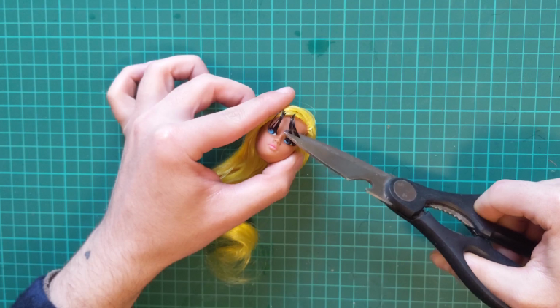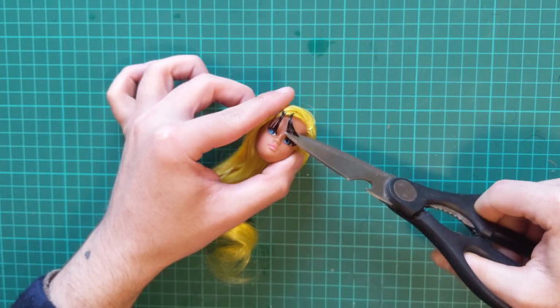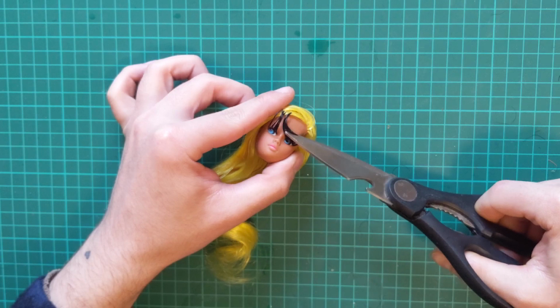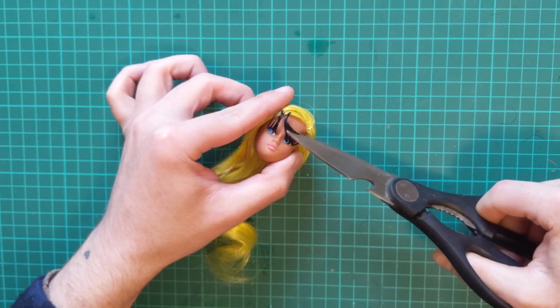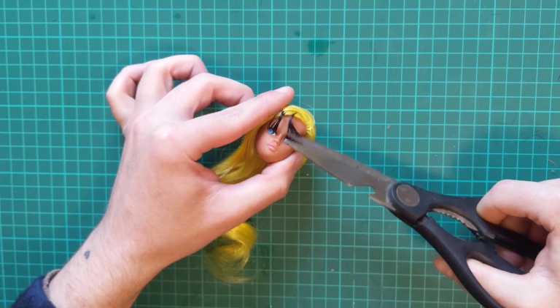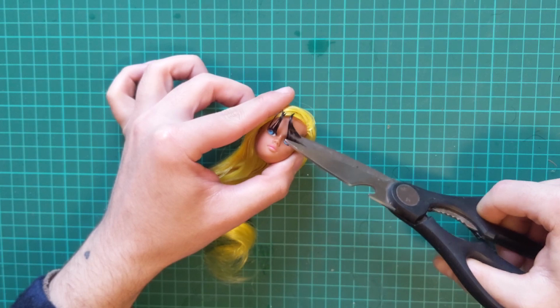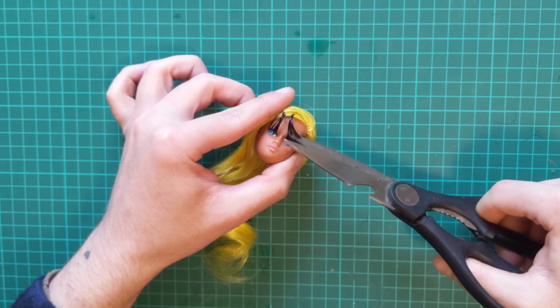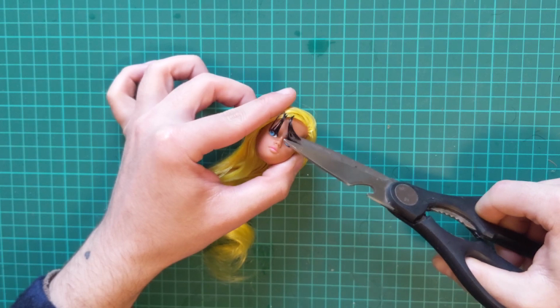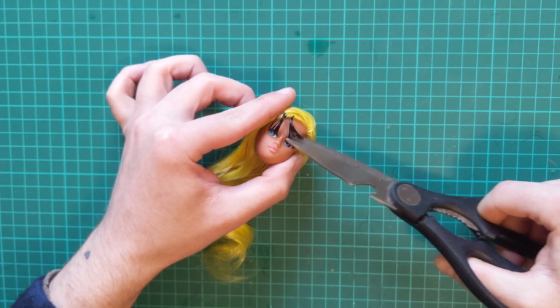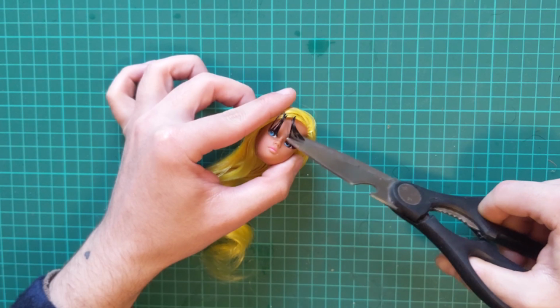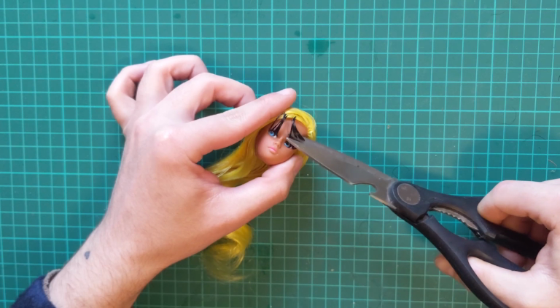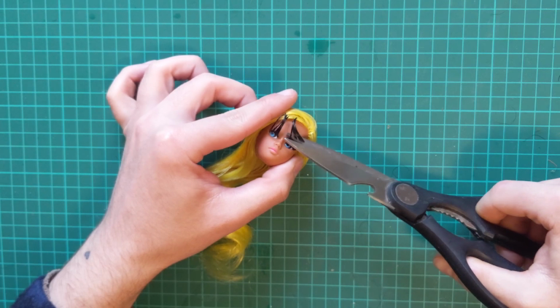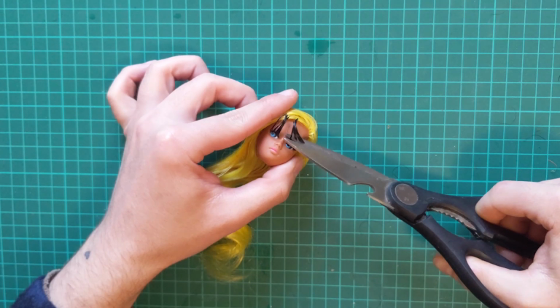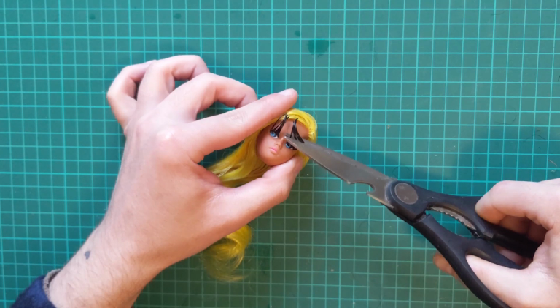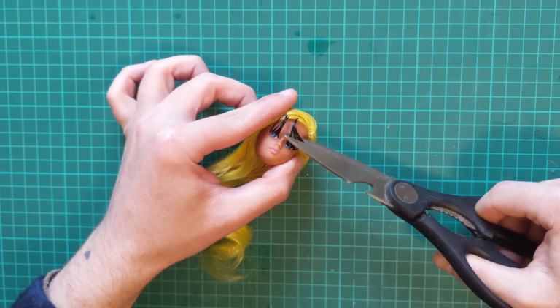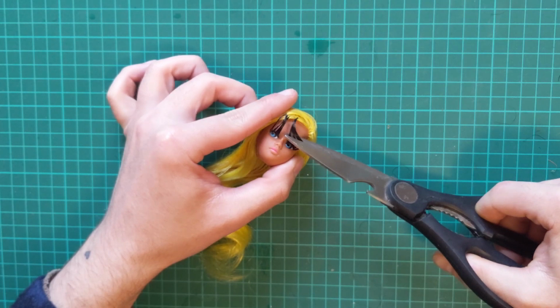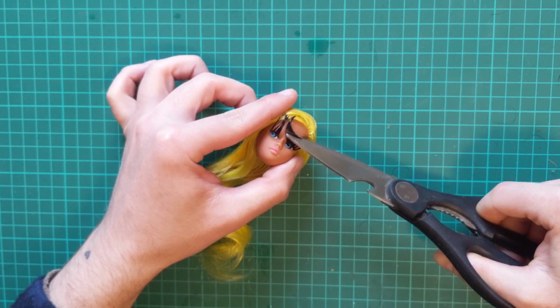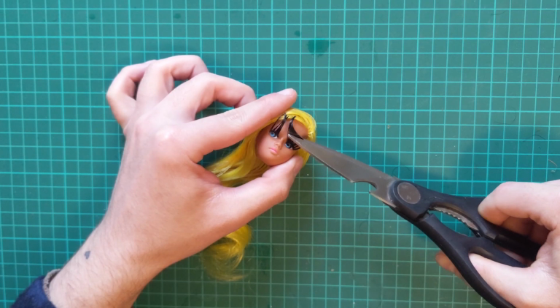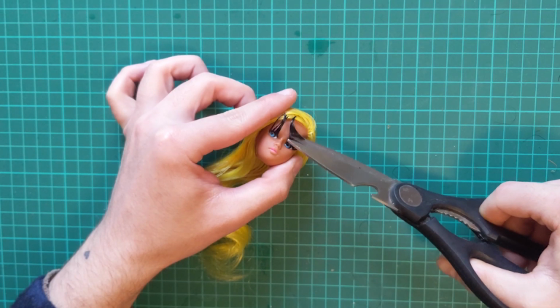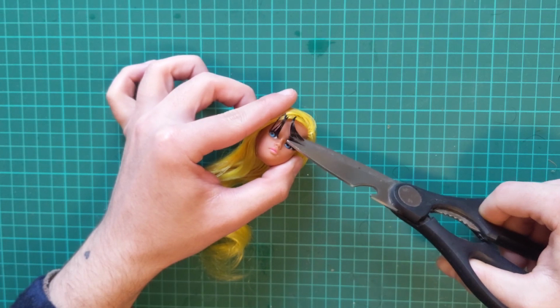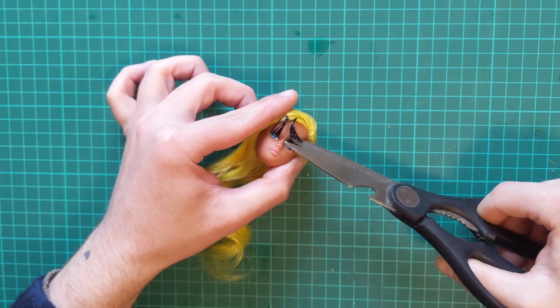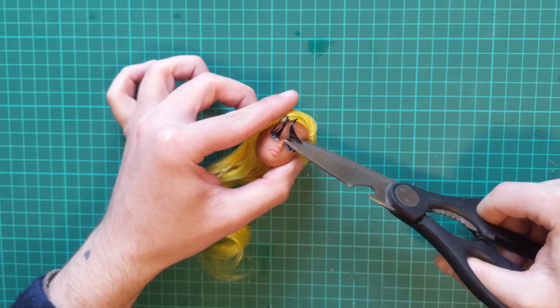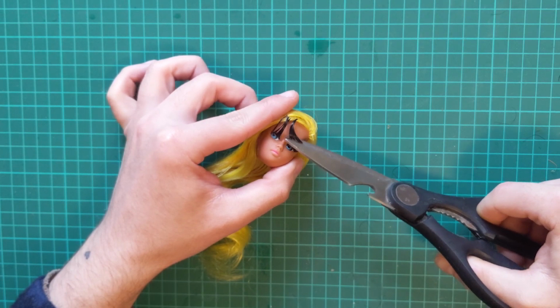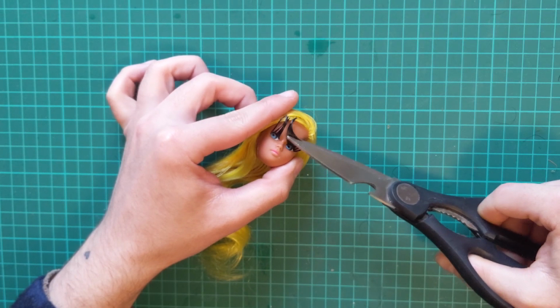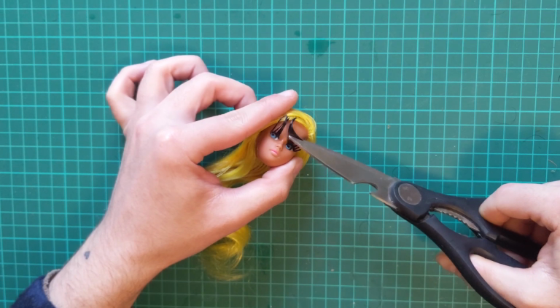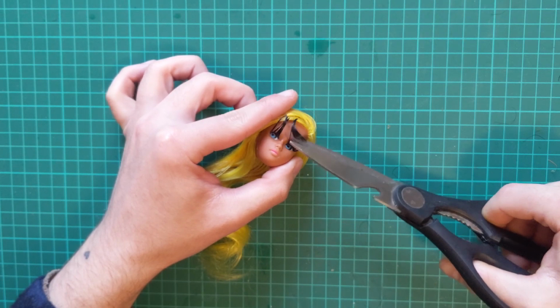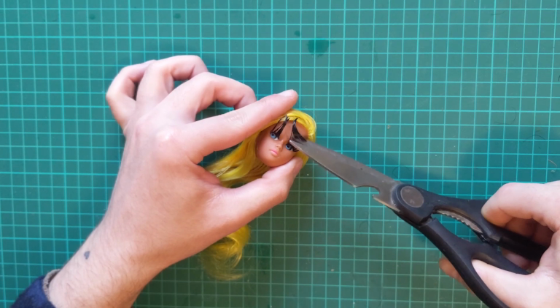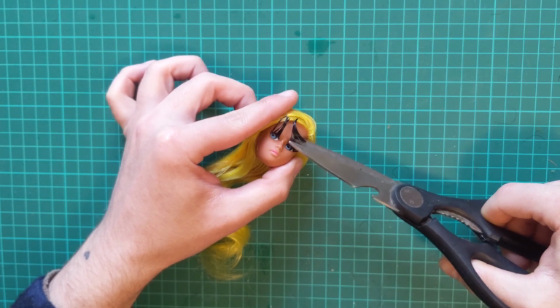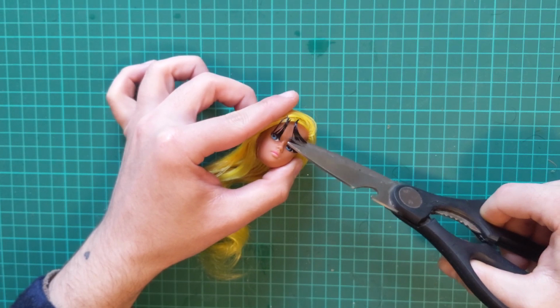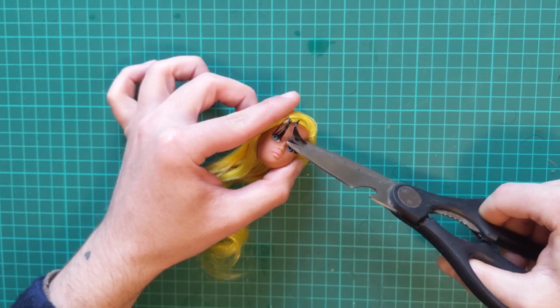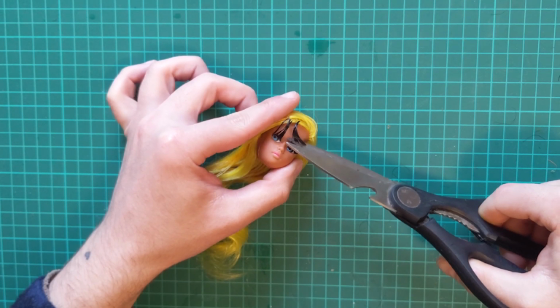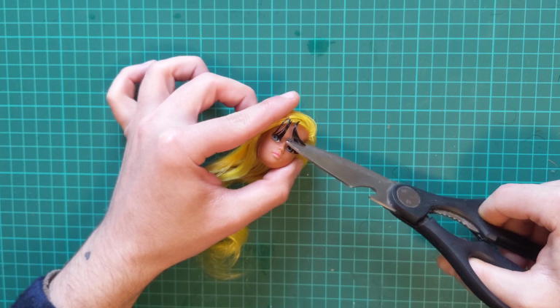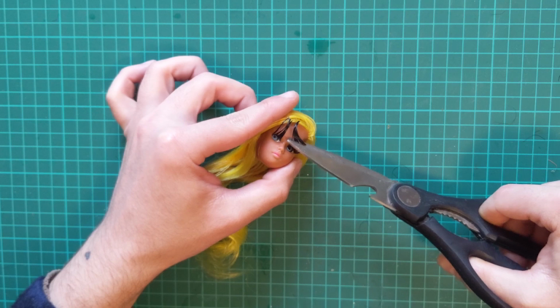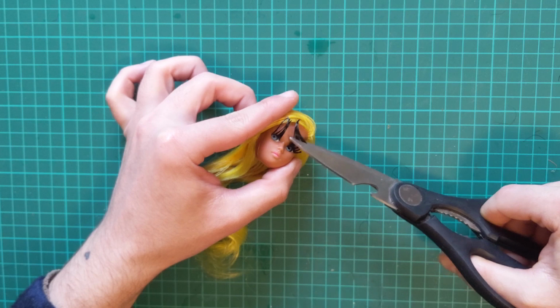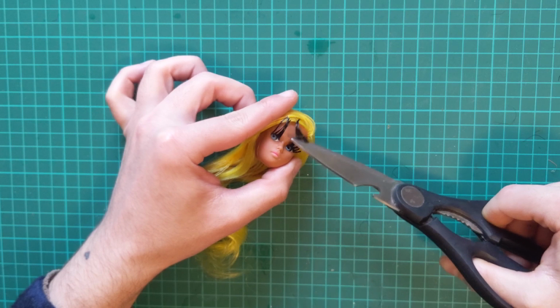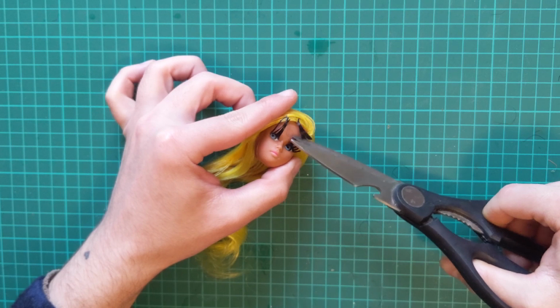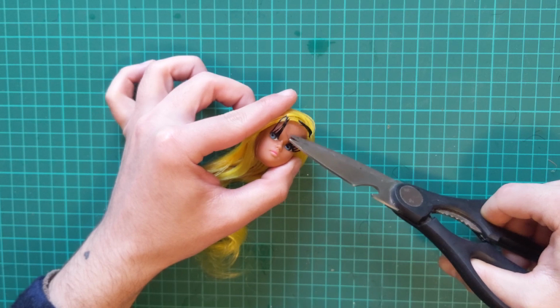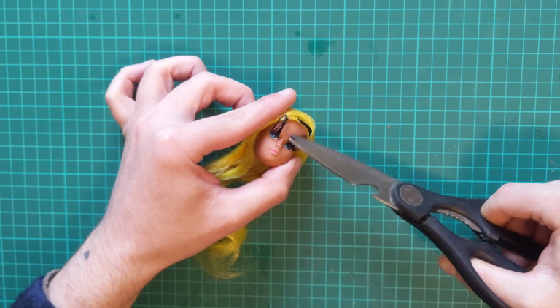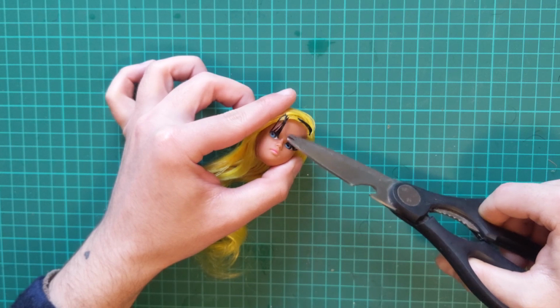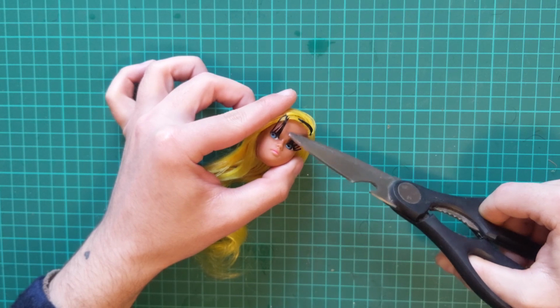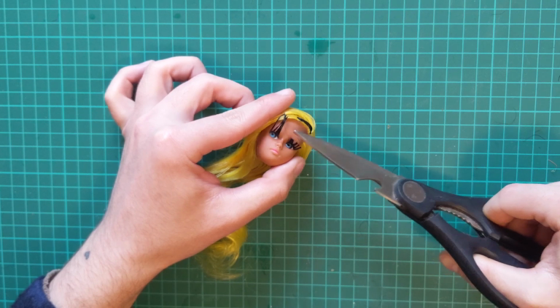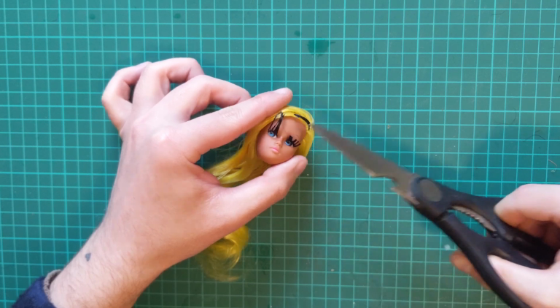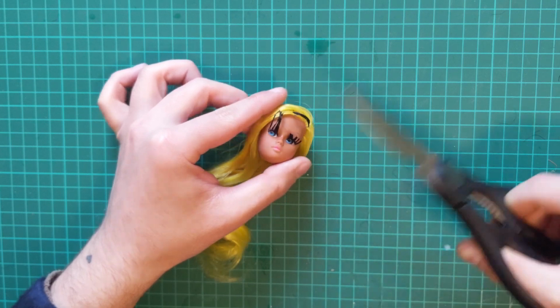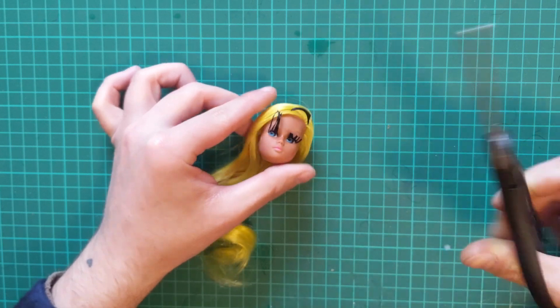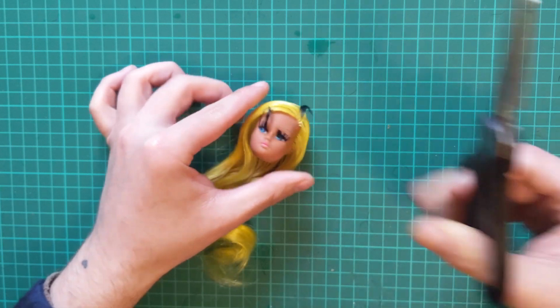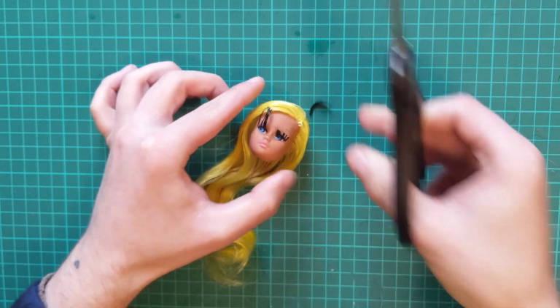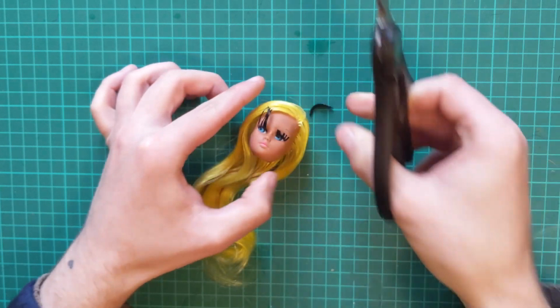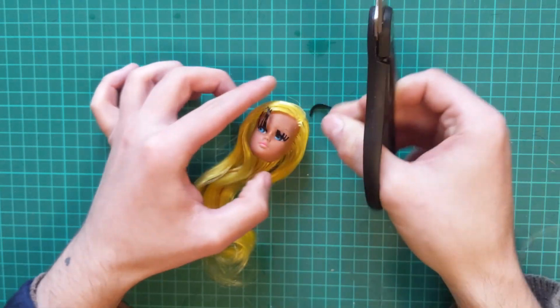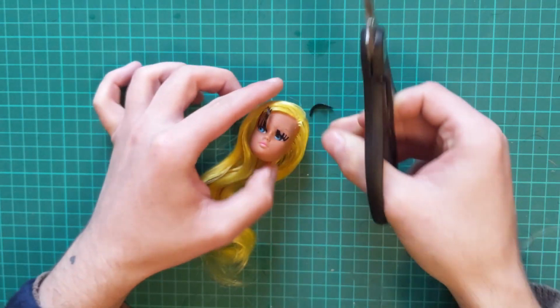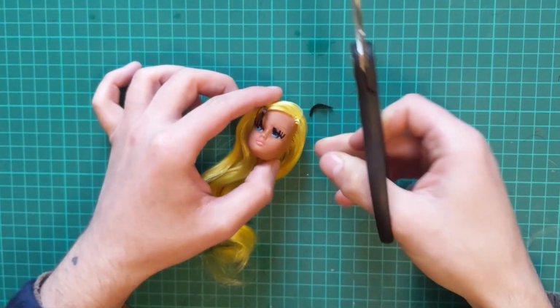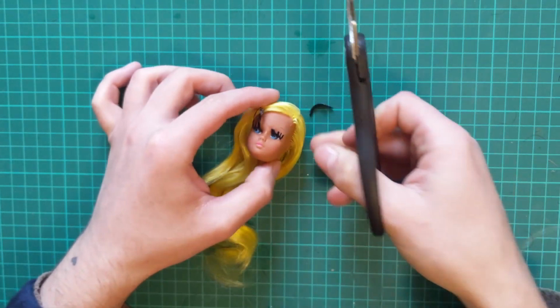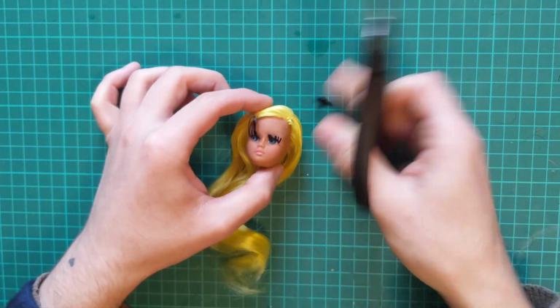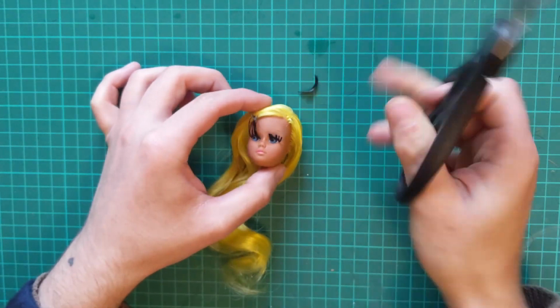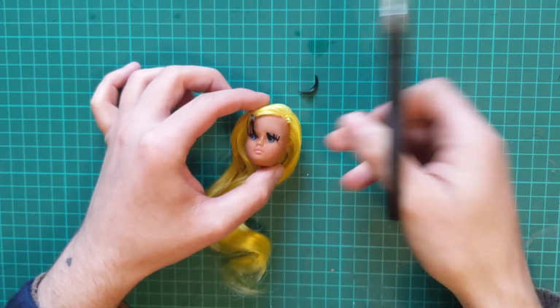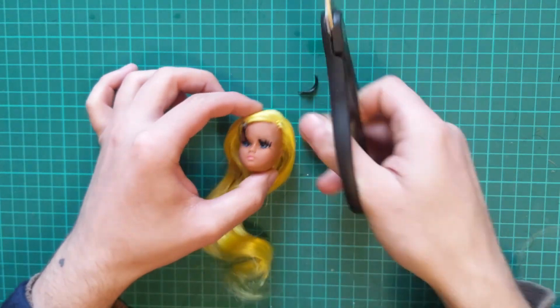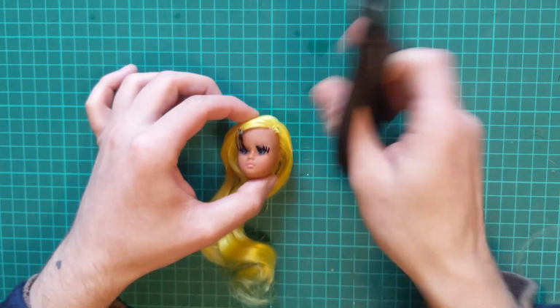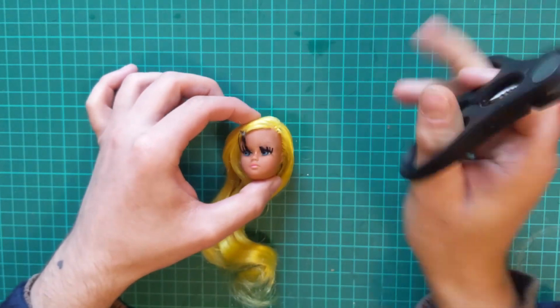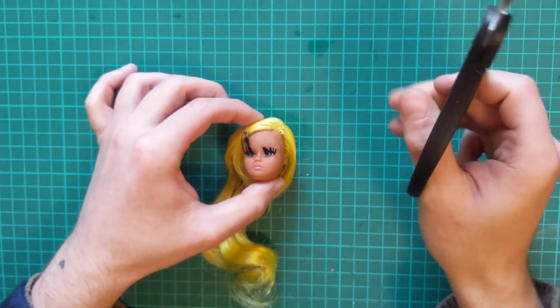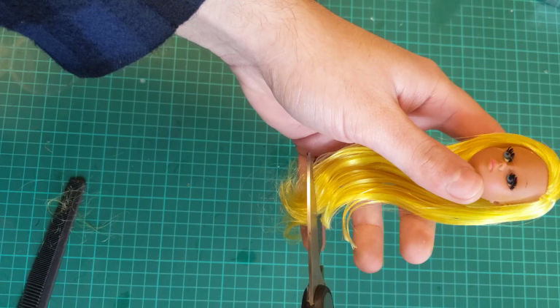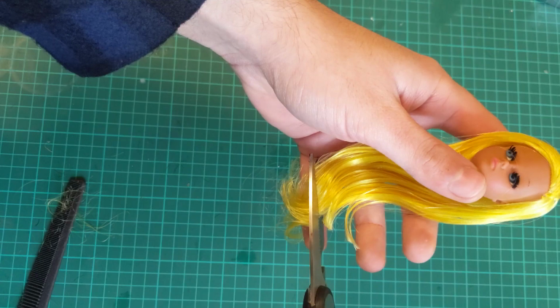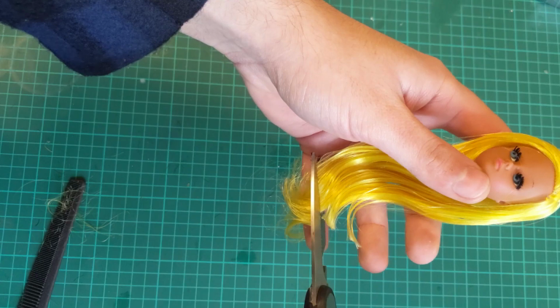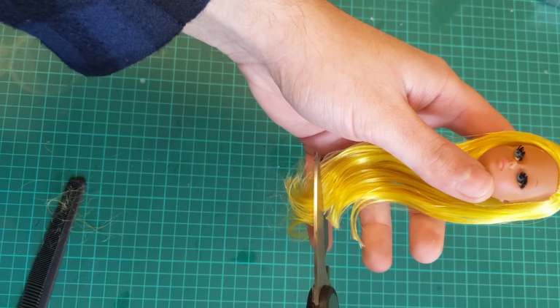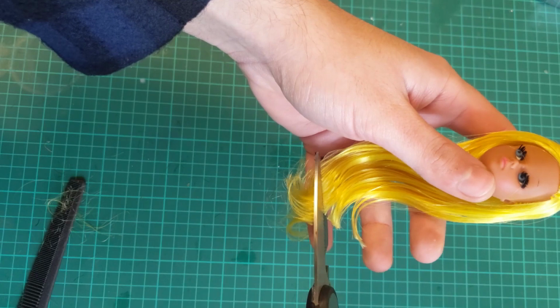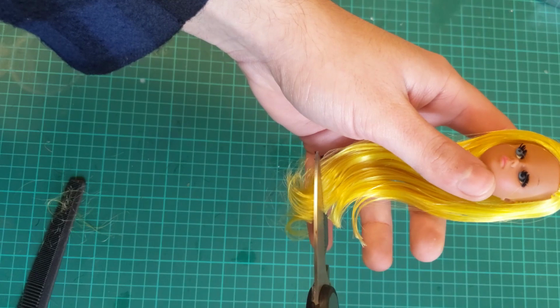When I'm done, I cut the lashes to the desired length. And I trim her hair.